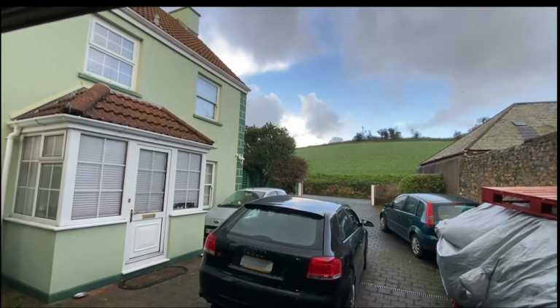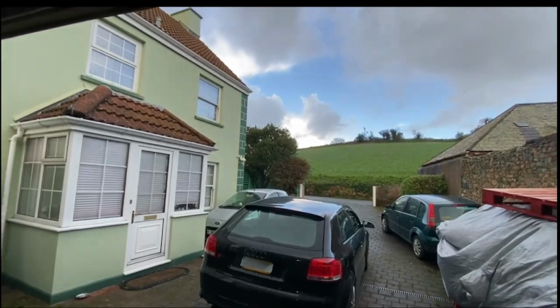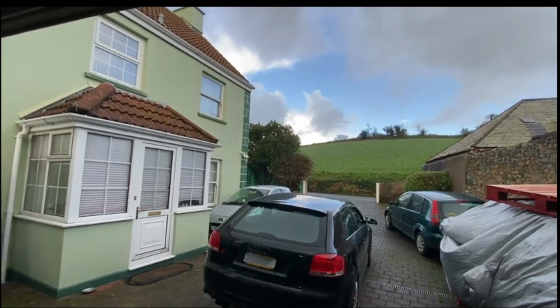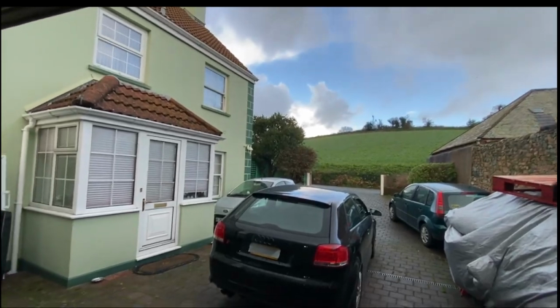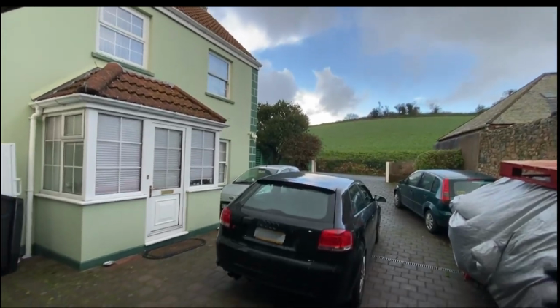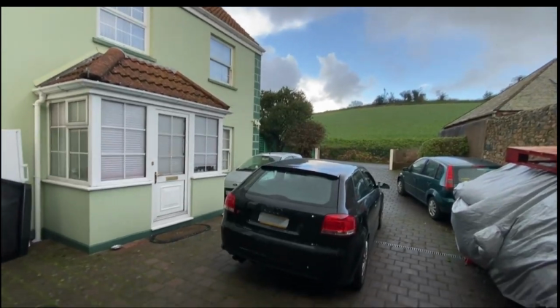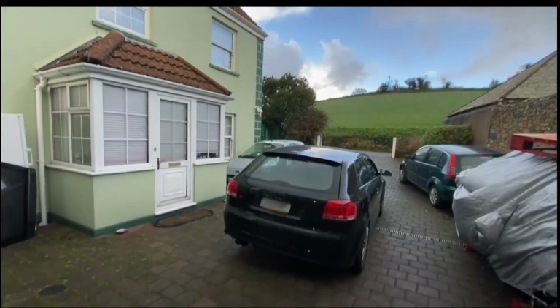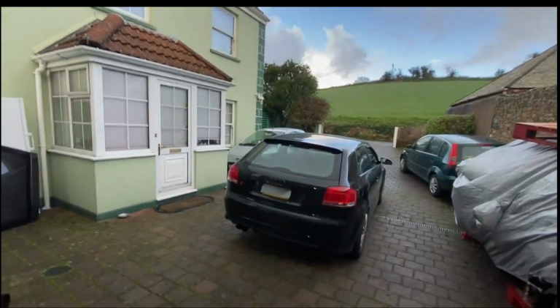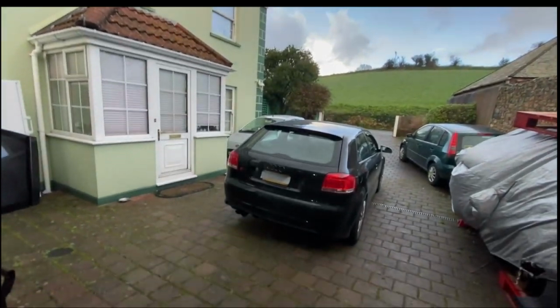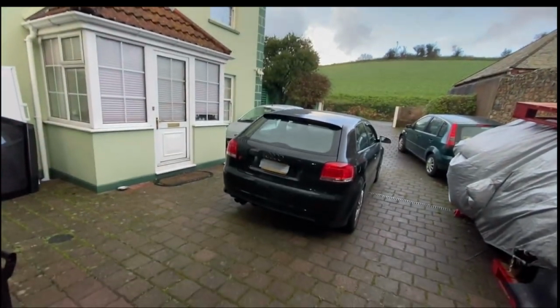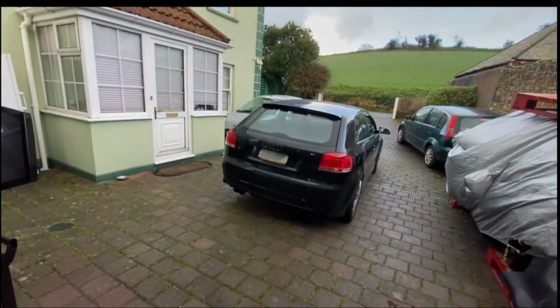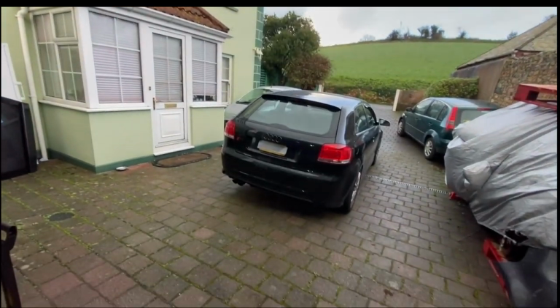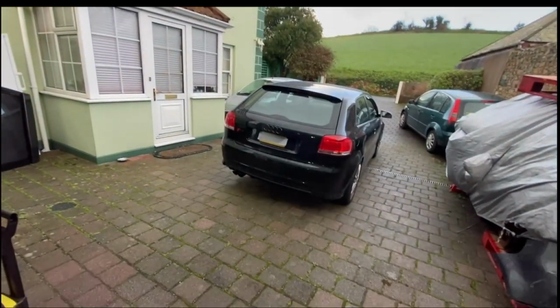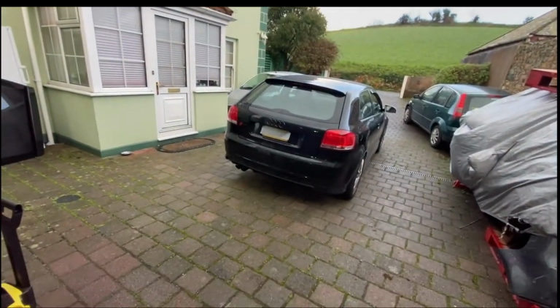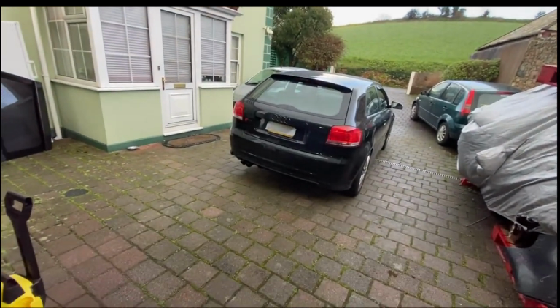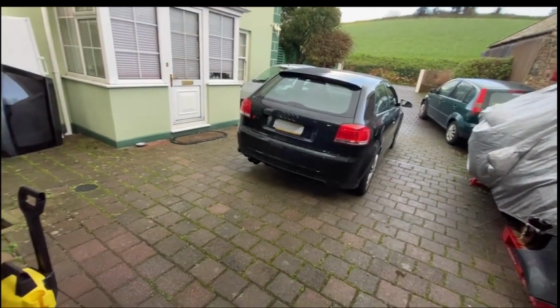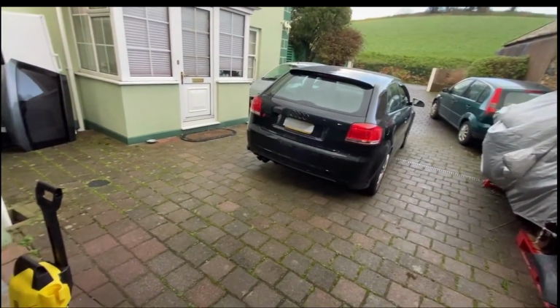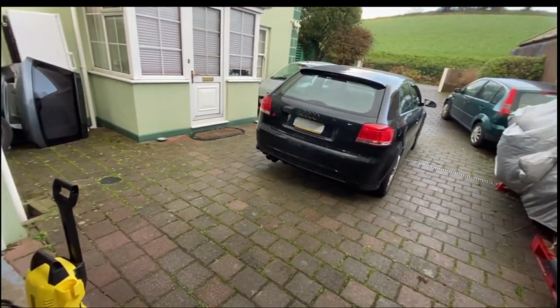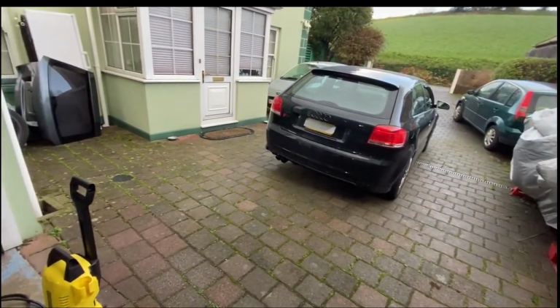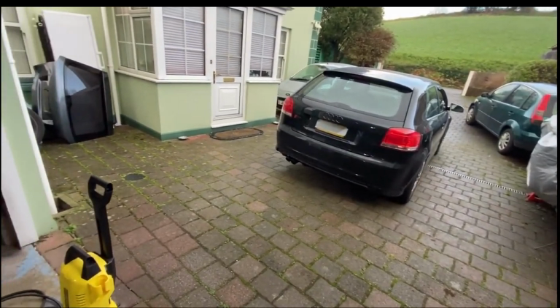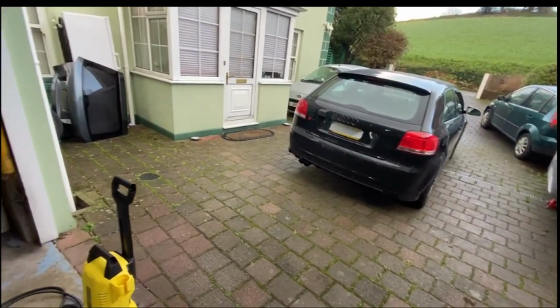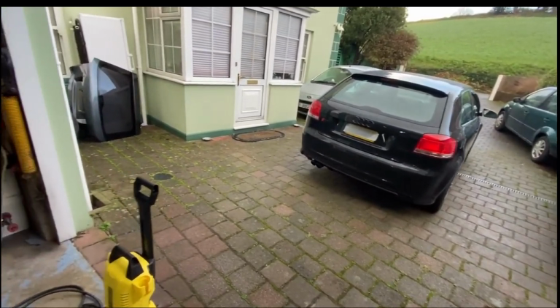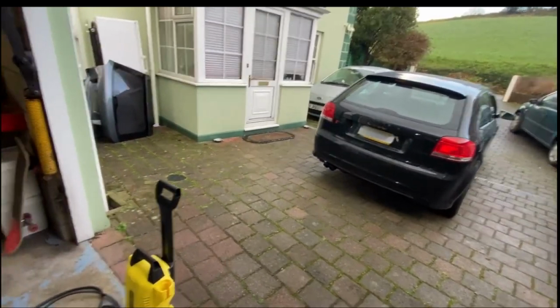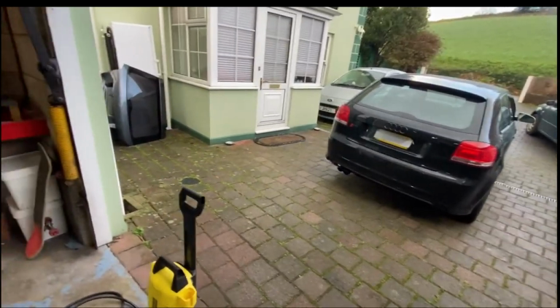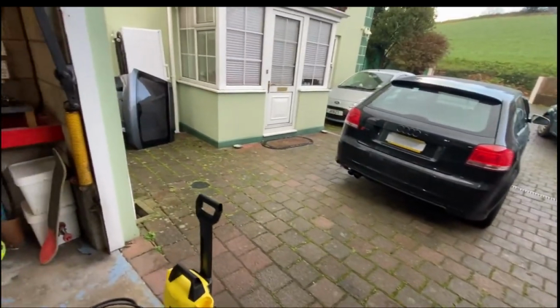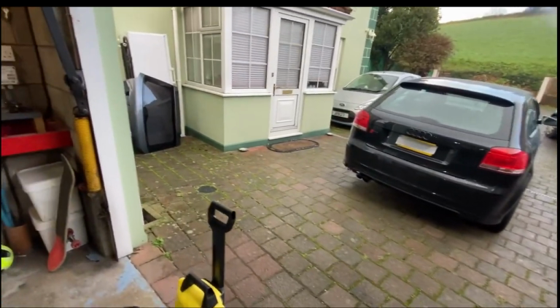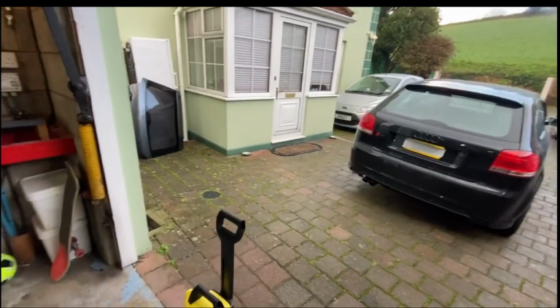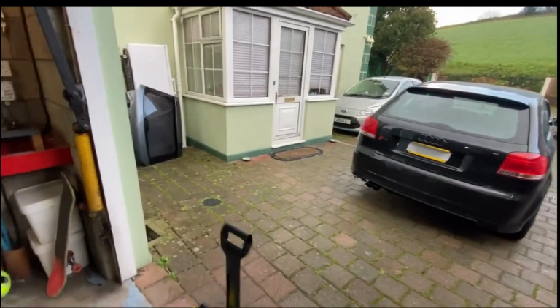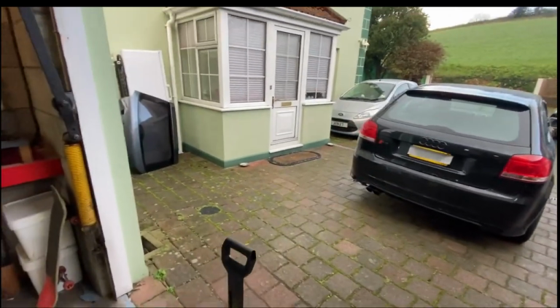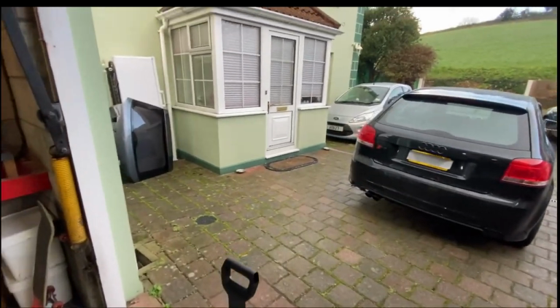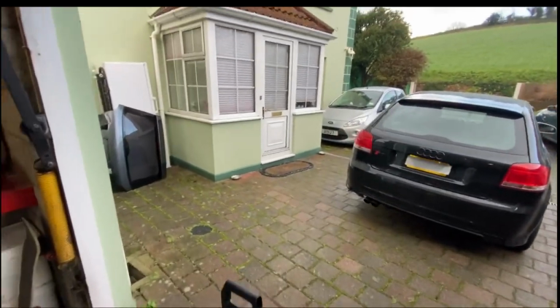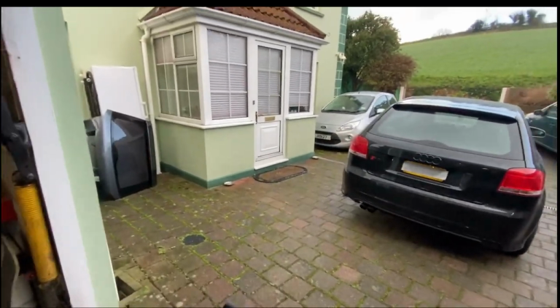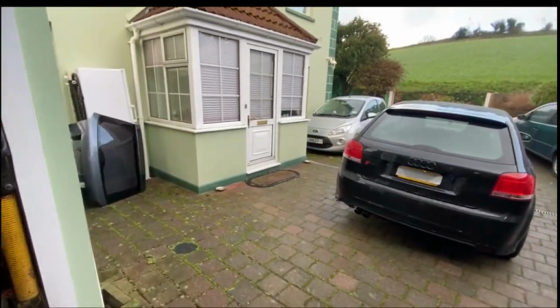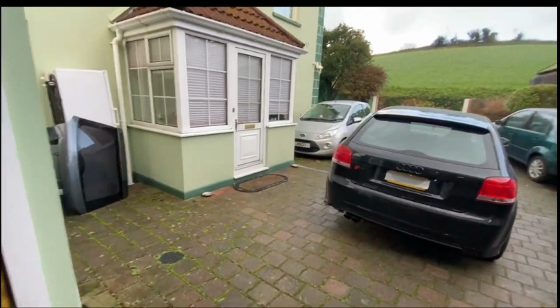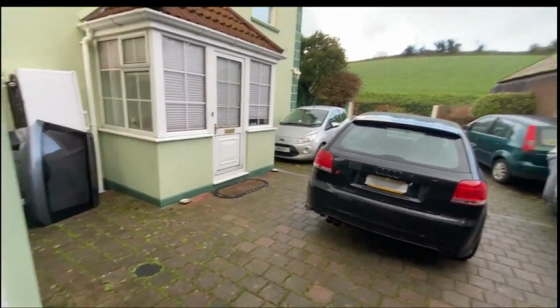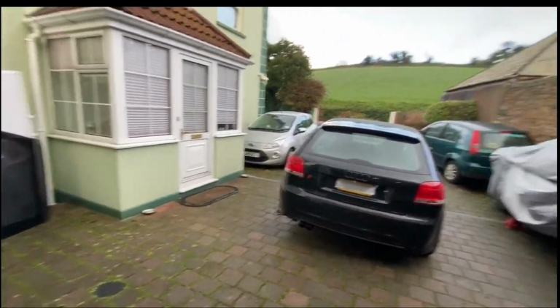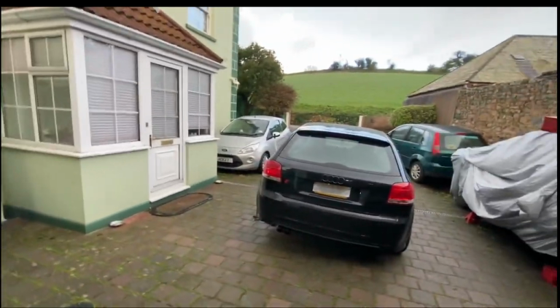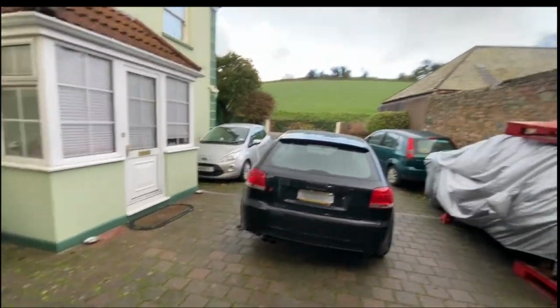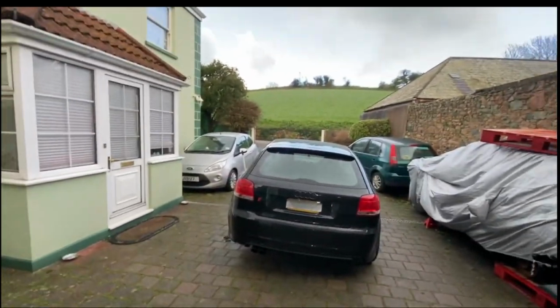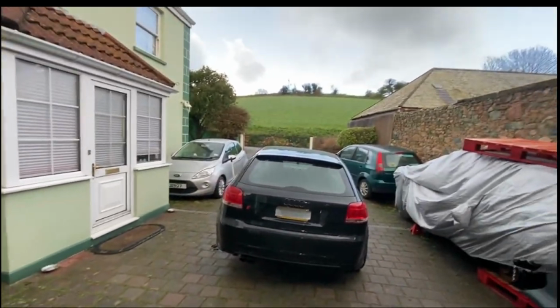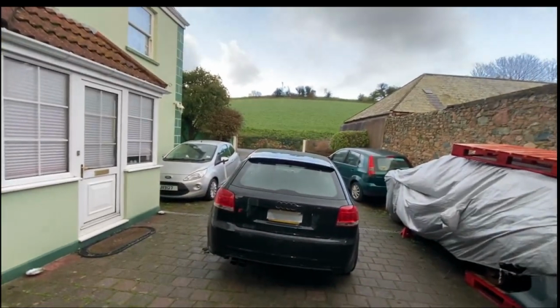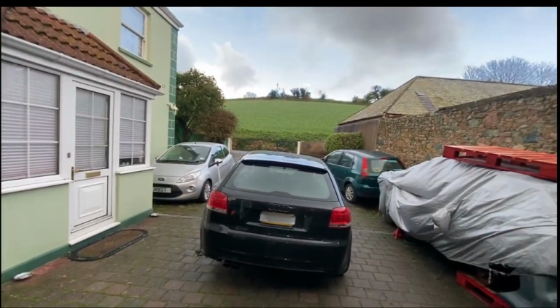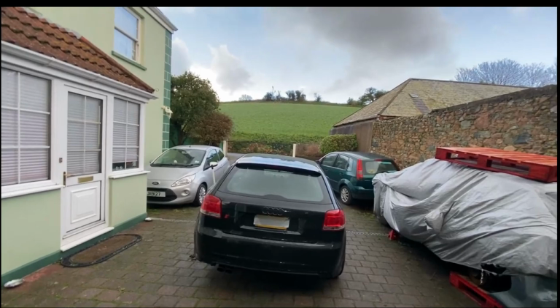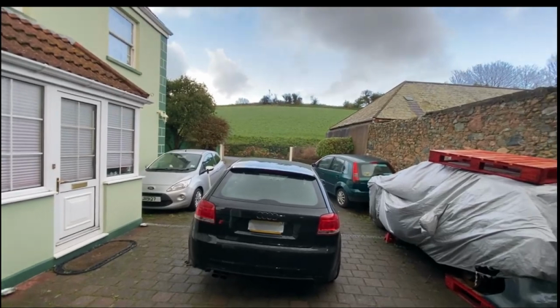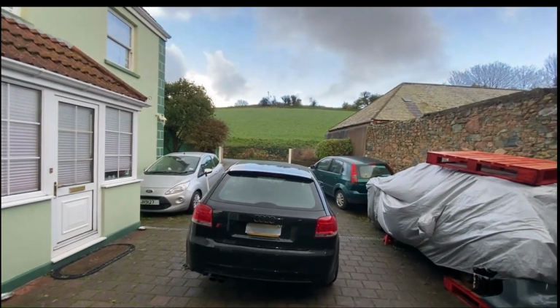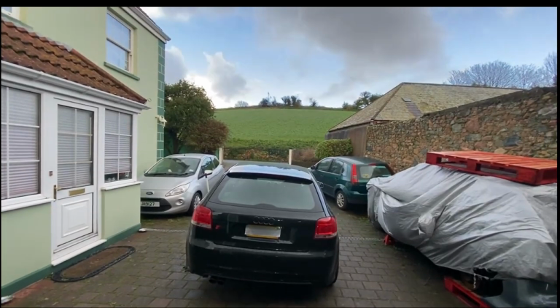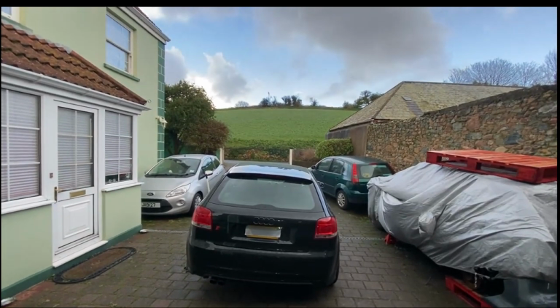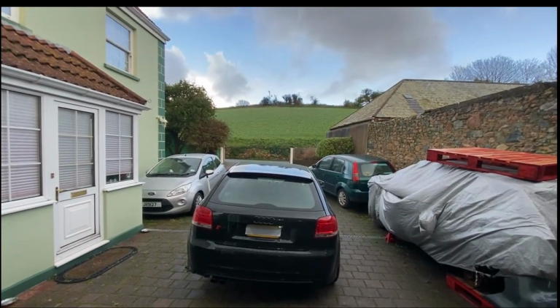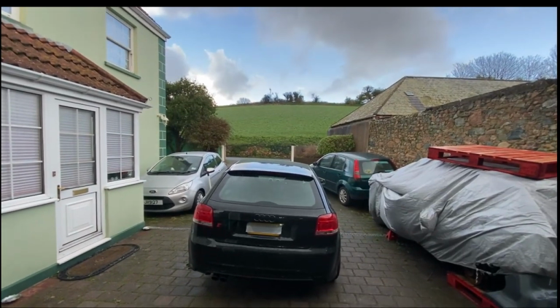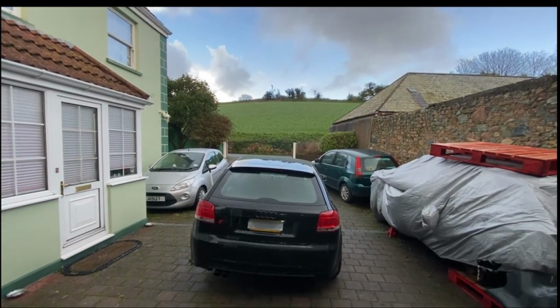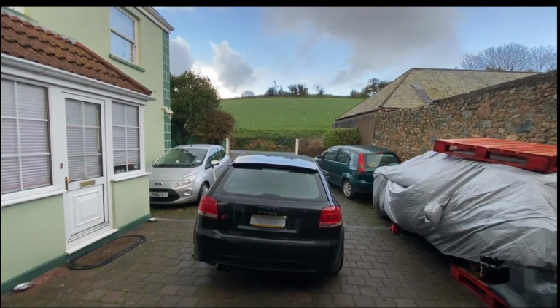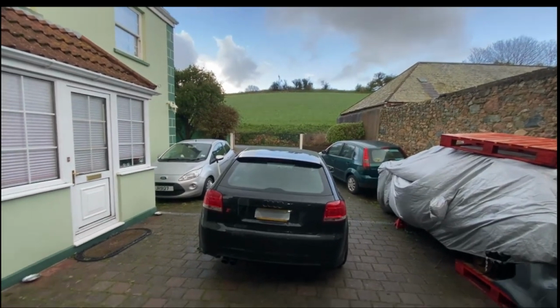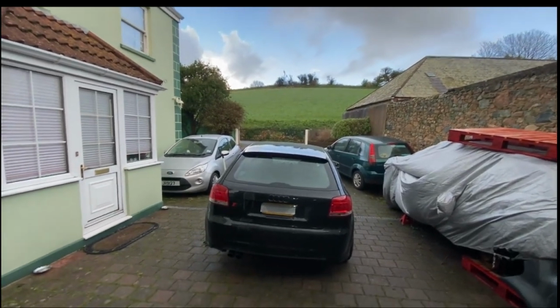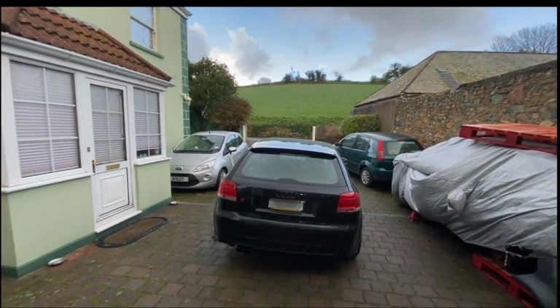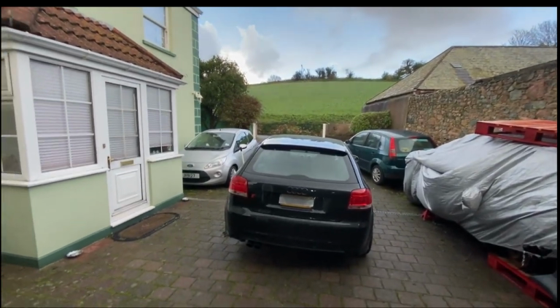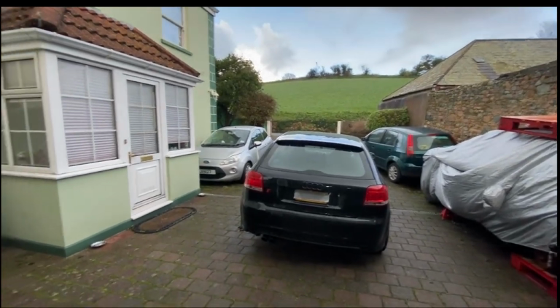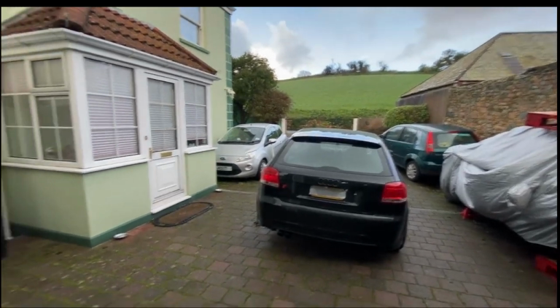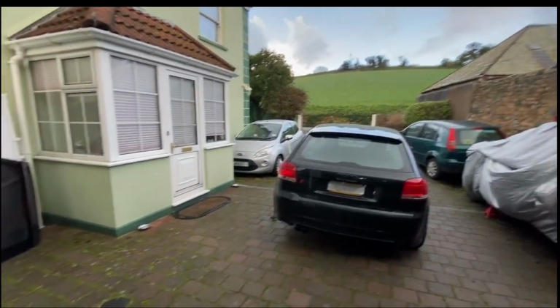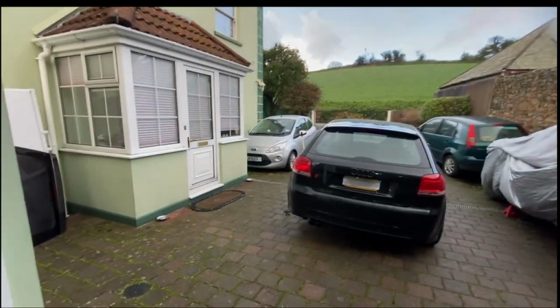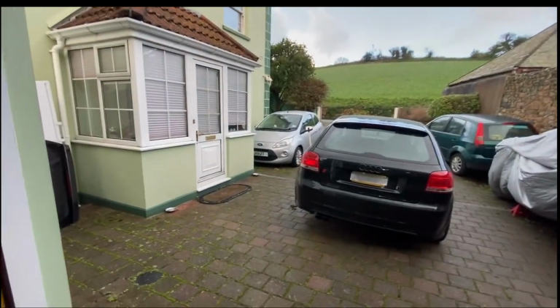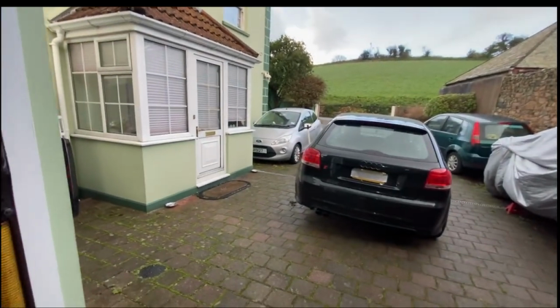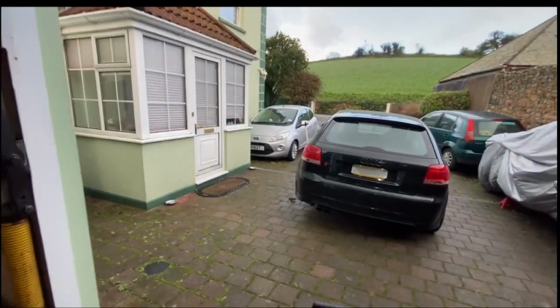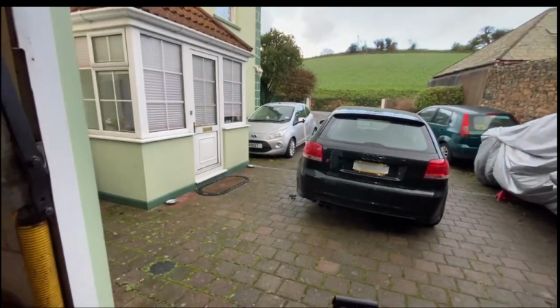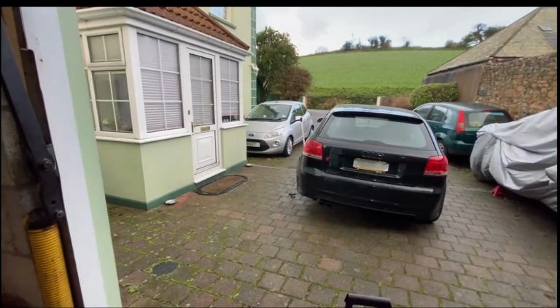Of course, once I start, it literally just starts hailing. It's probably going to be a quick shower — oh well. At least I've got the wheels off now.